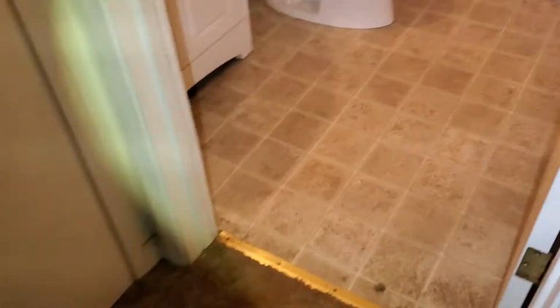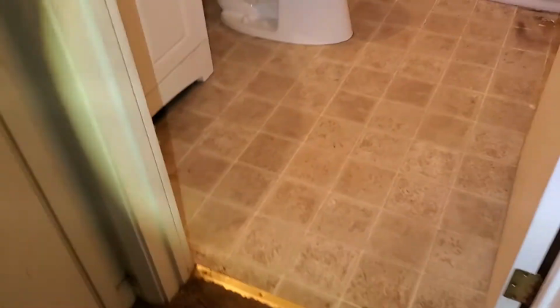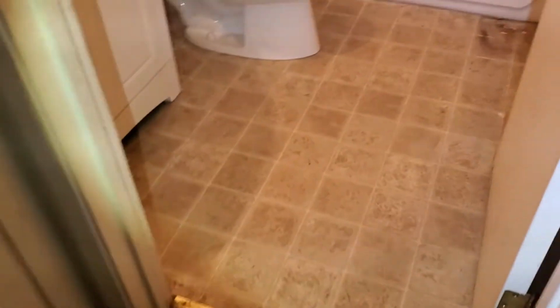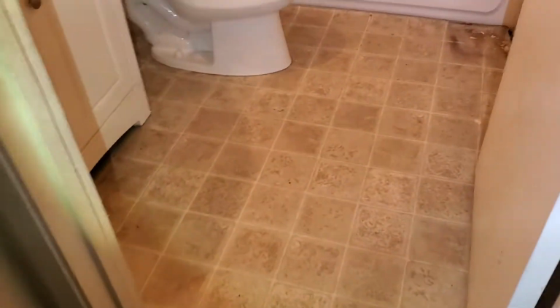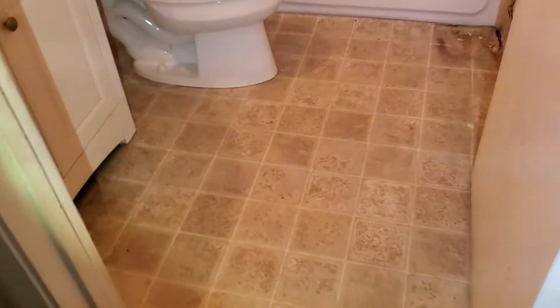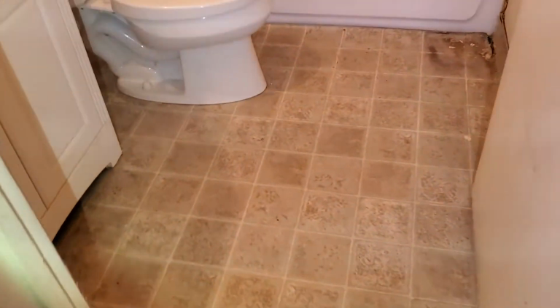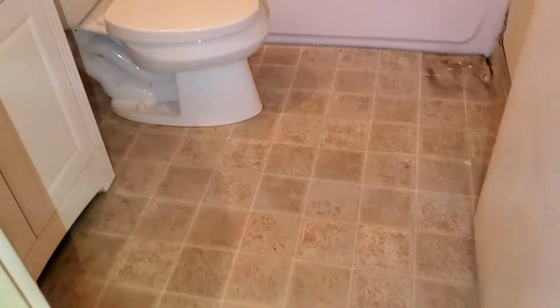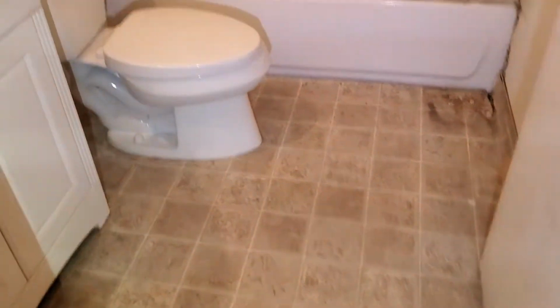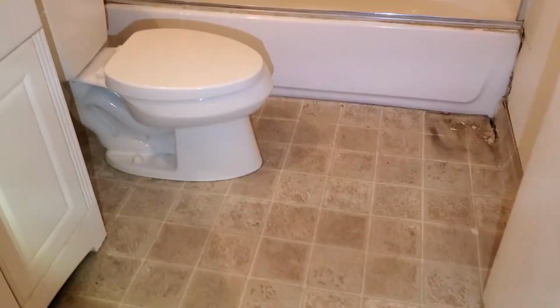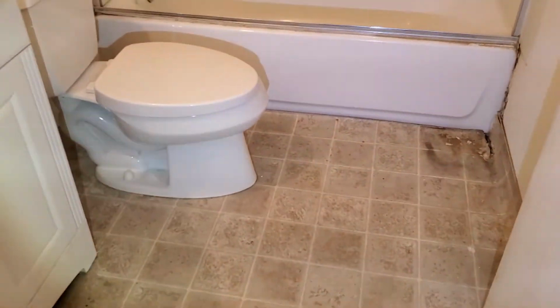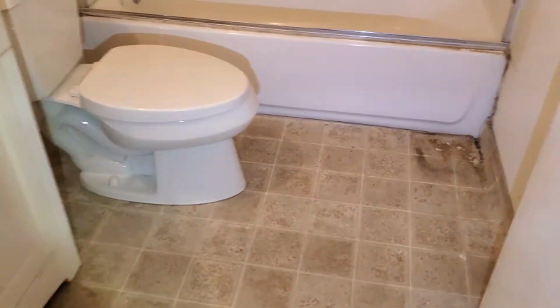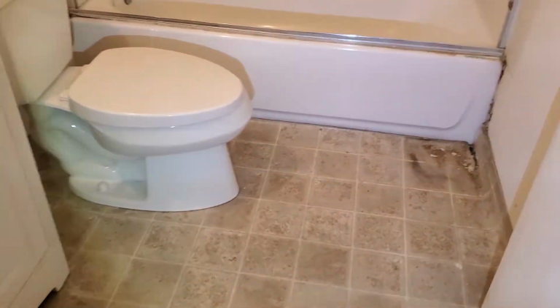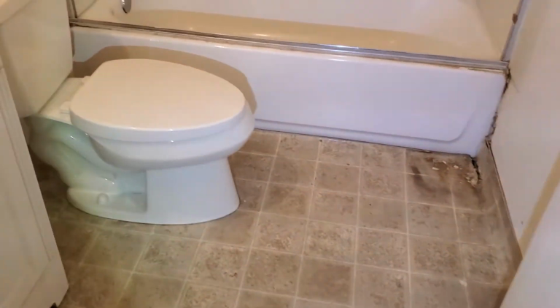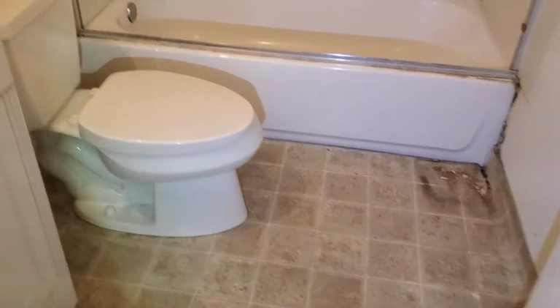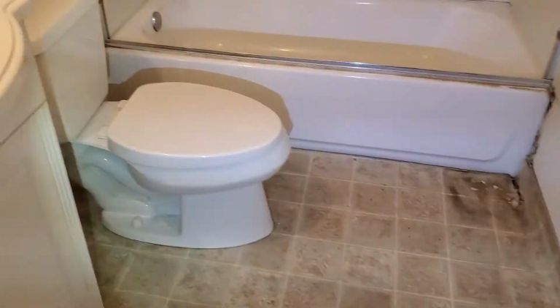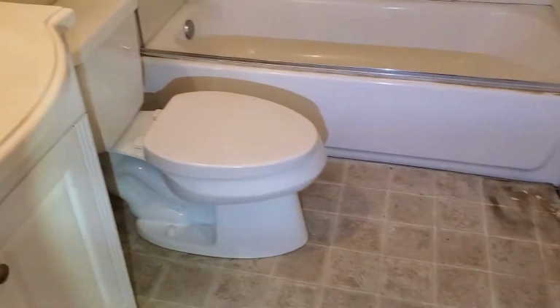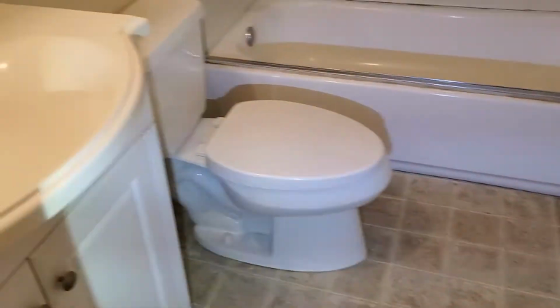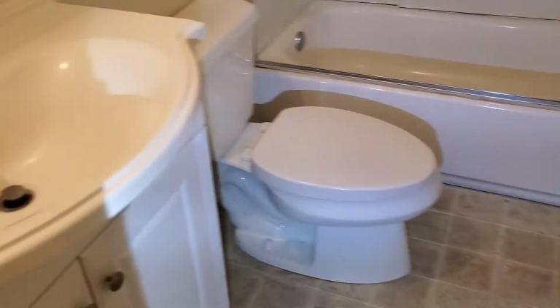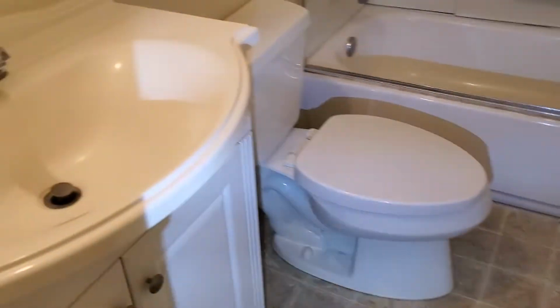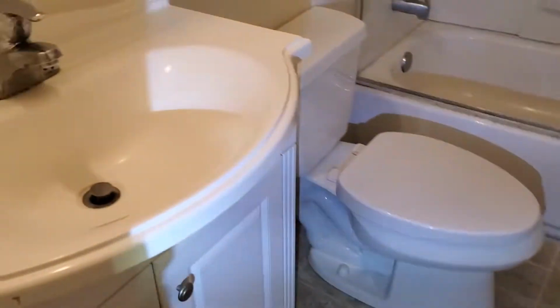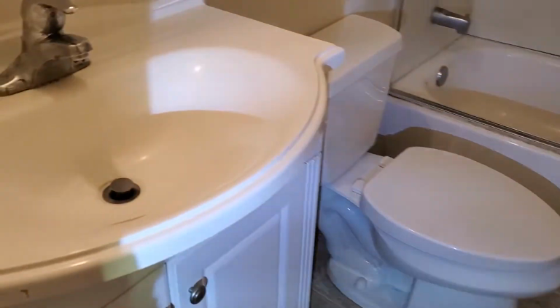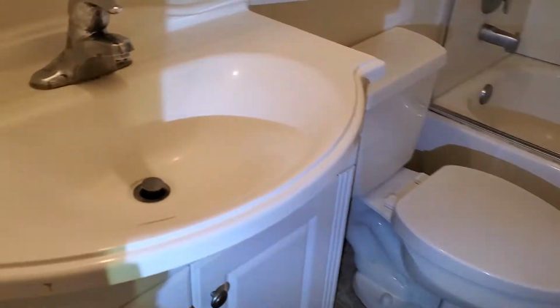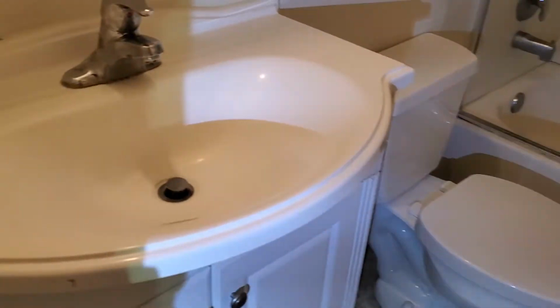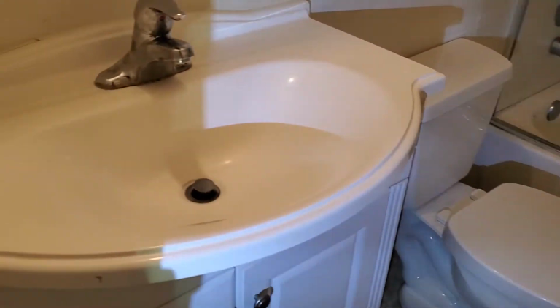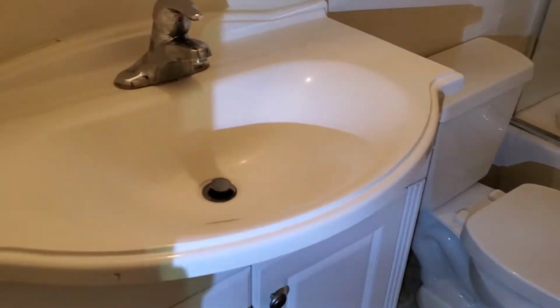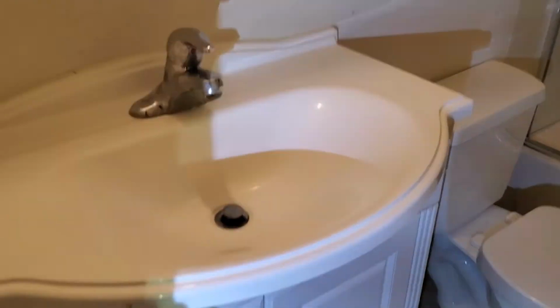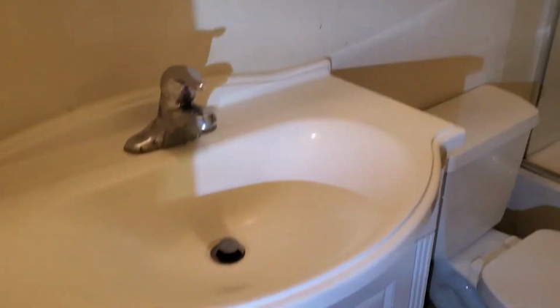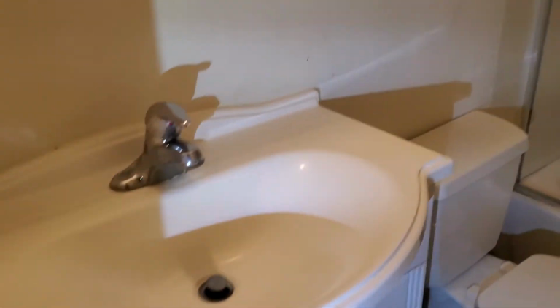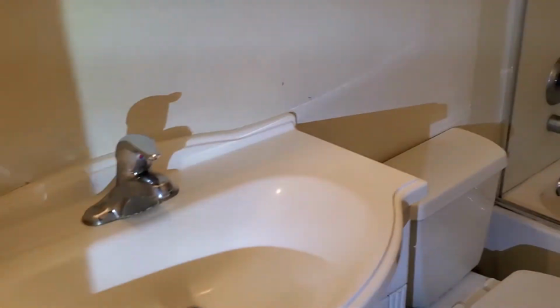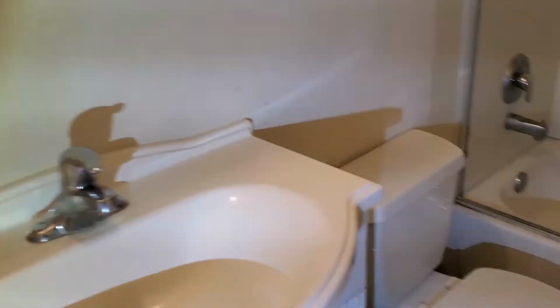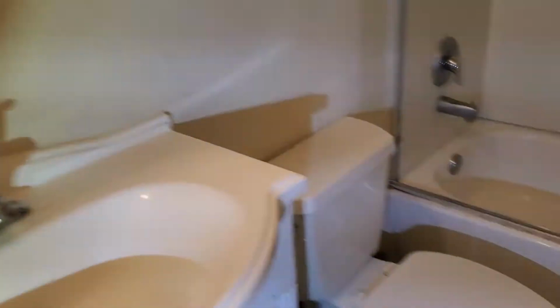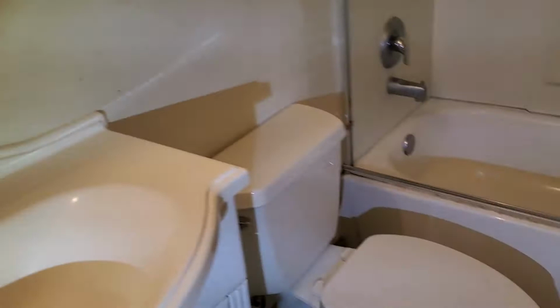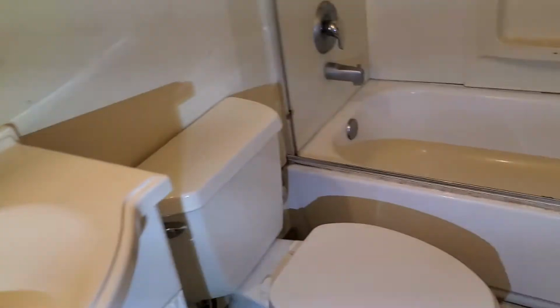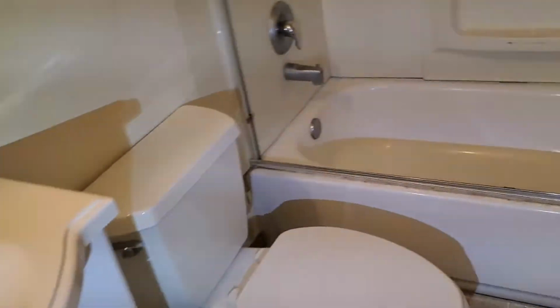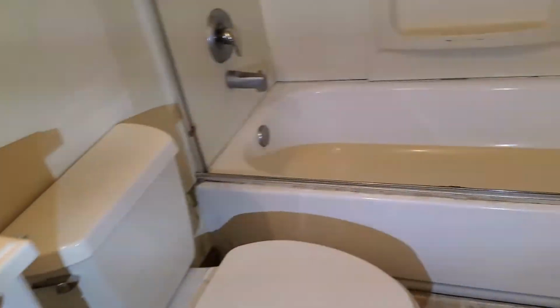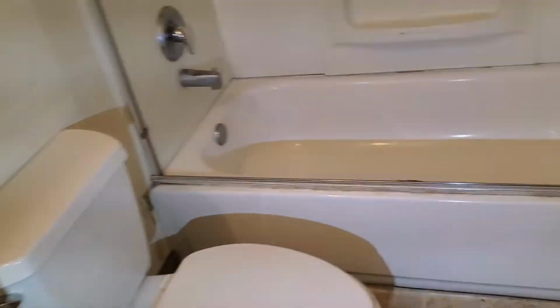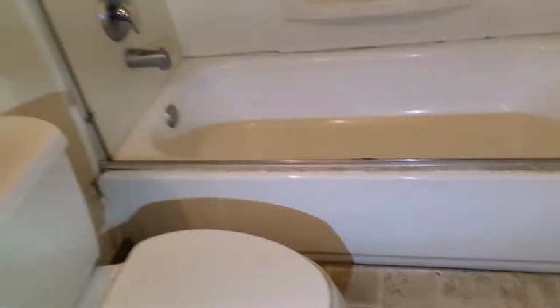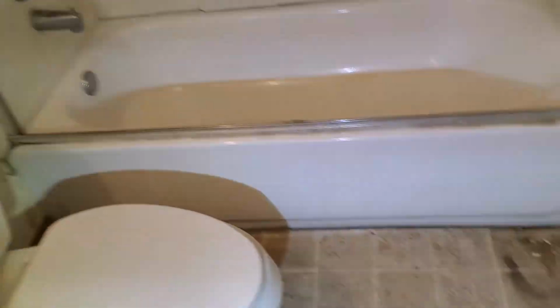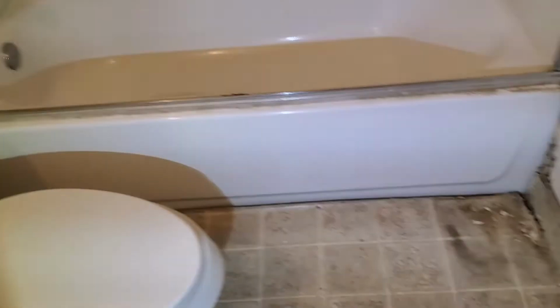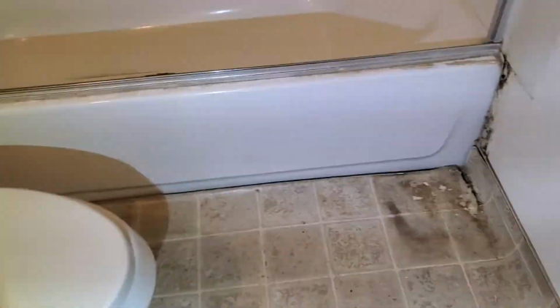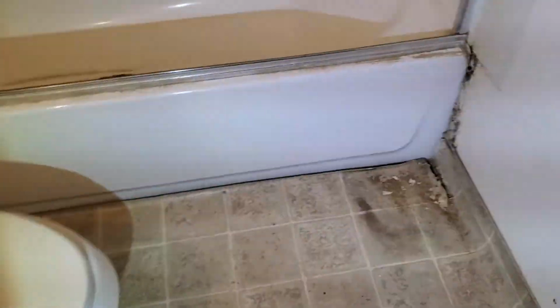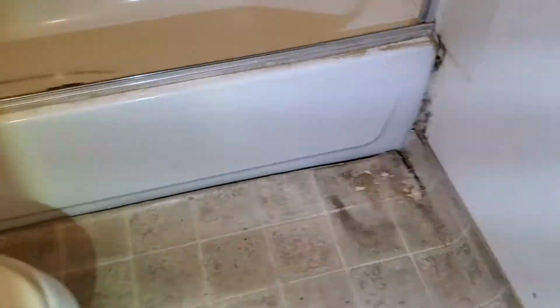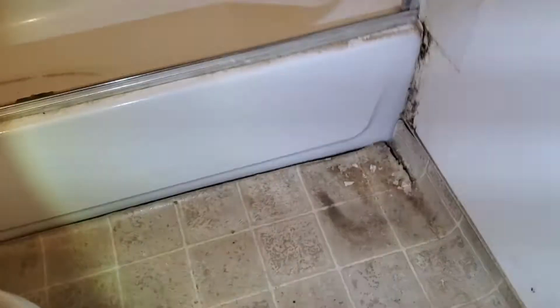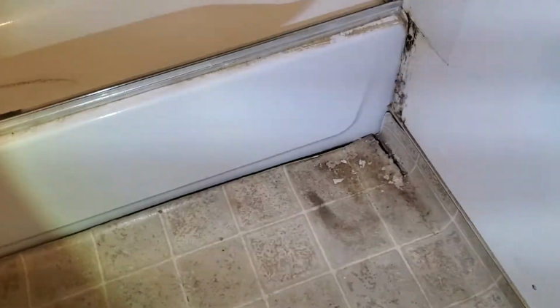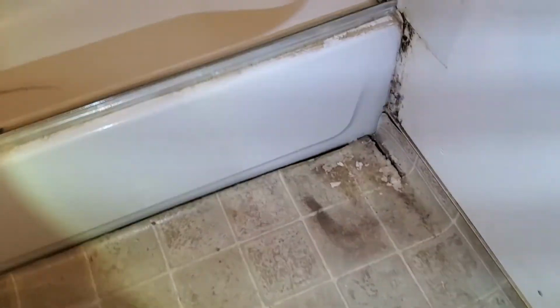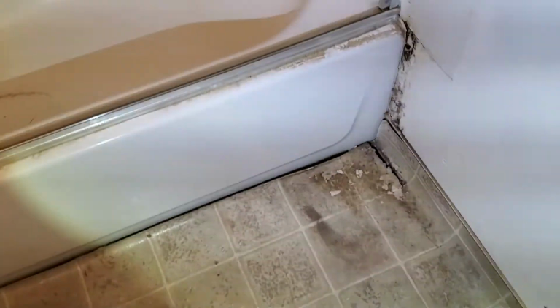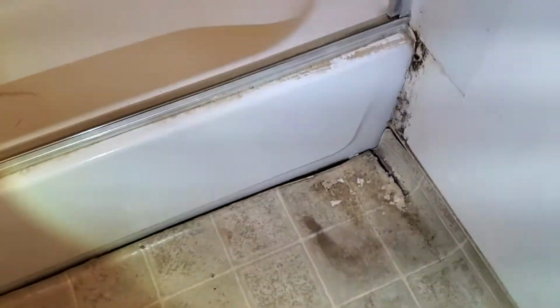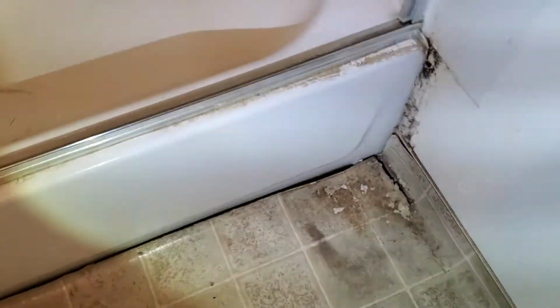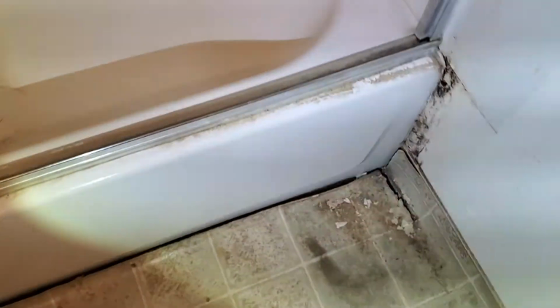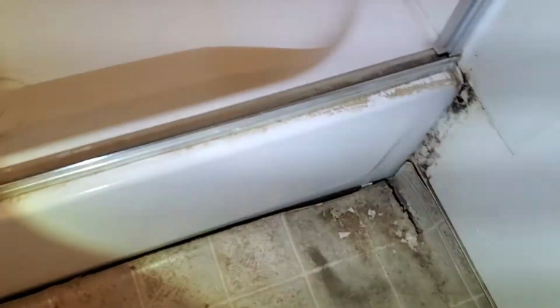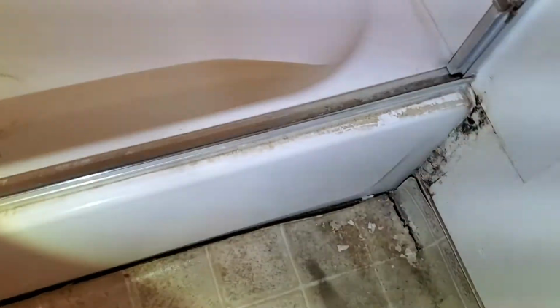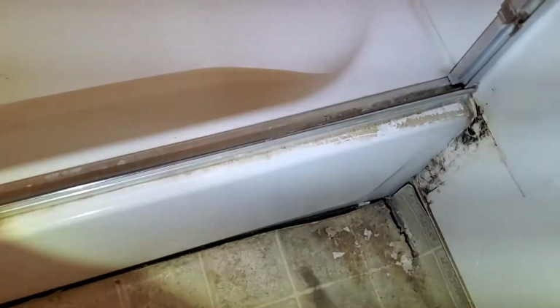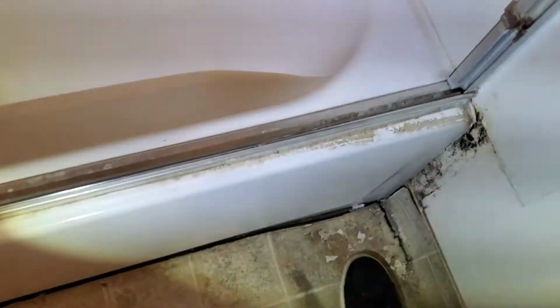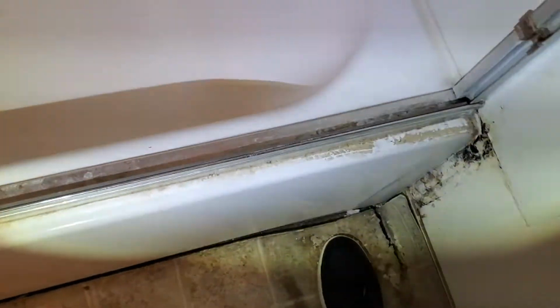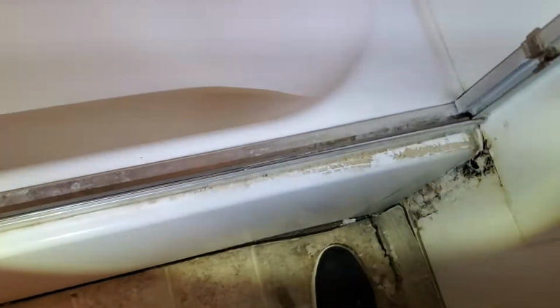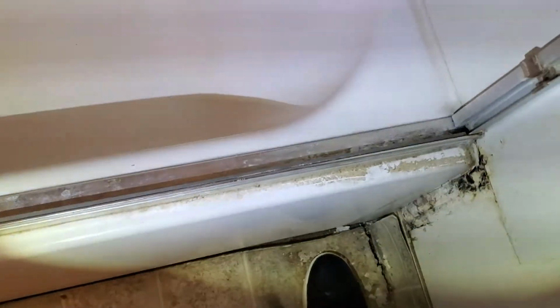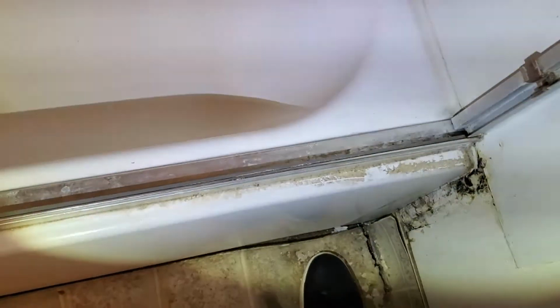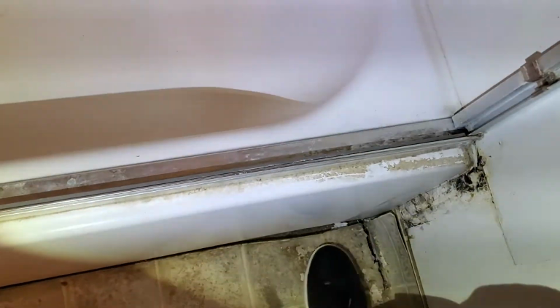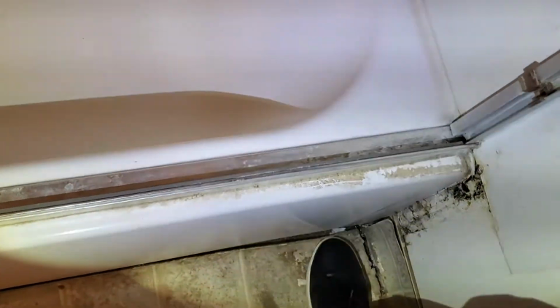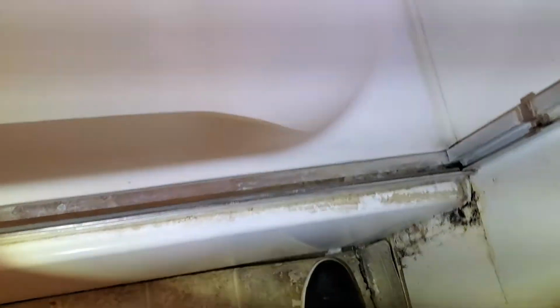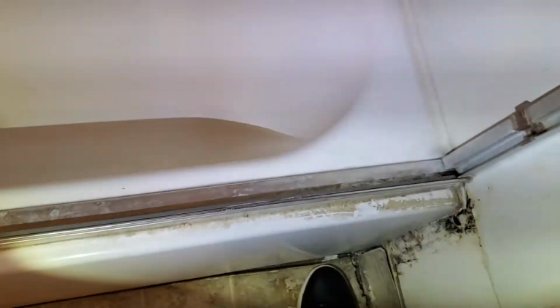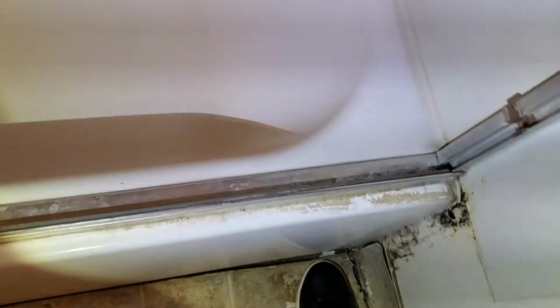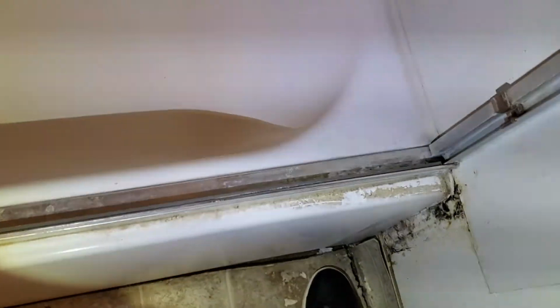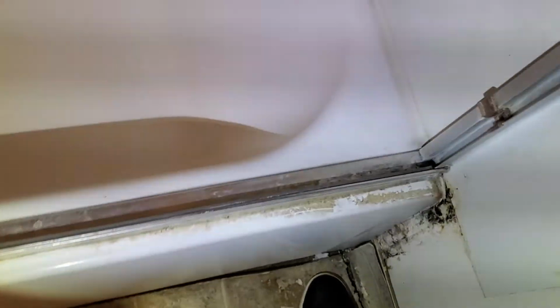And here's the restroom — there's one restroom. The floor here is soft.